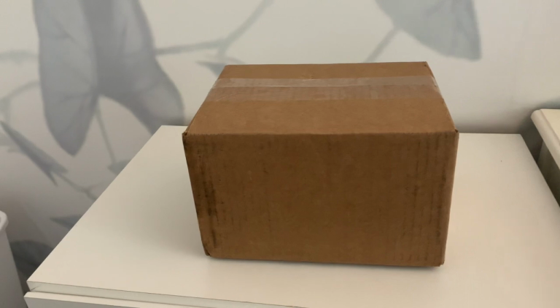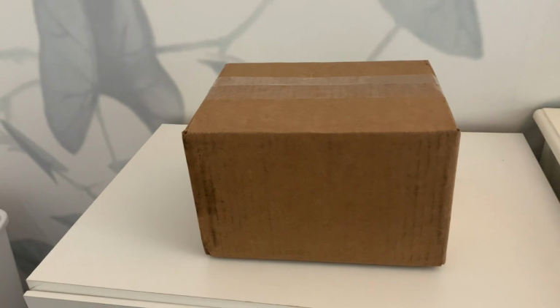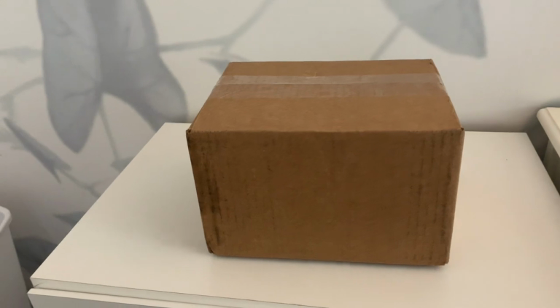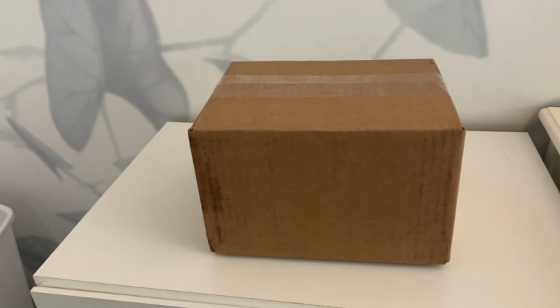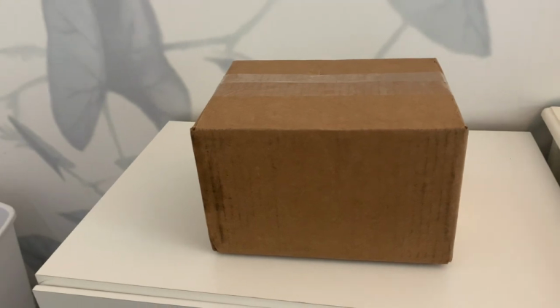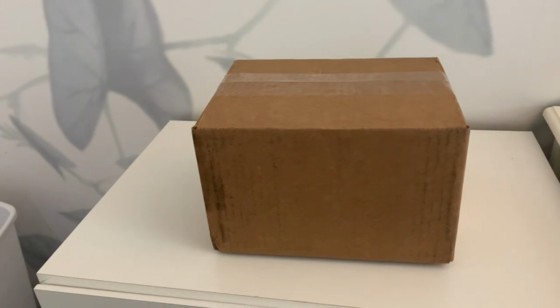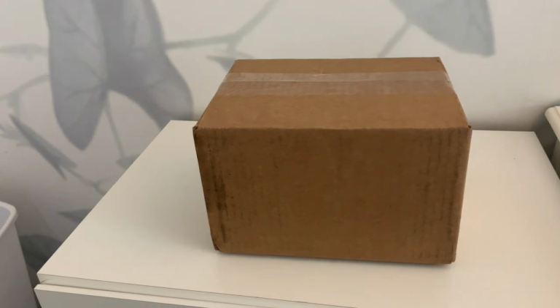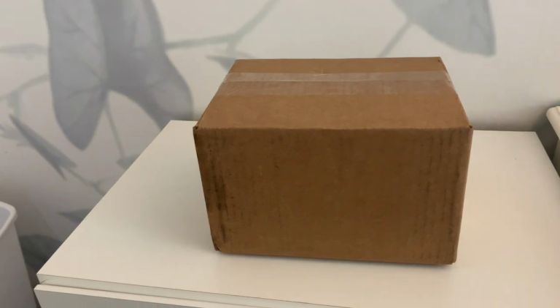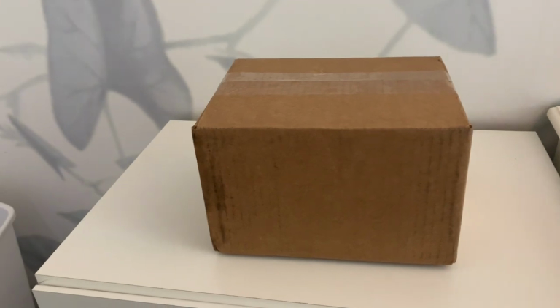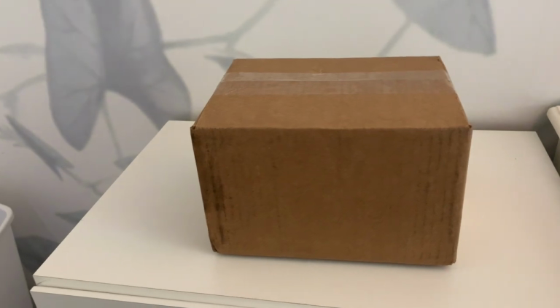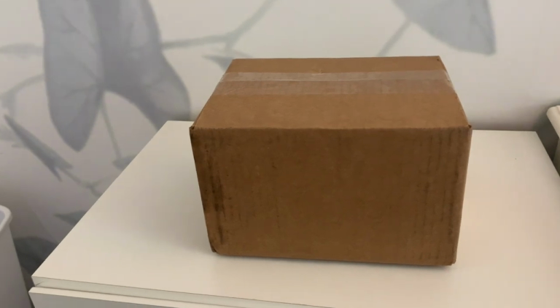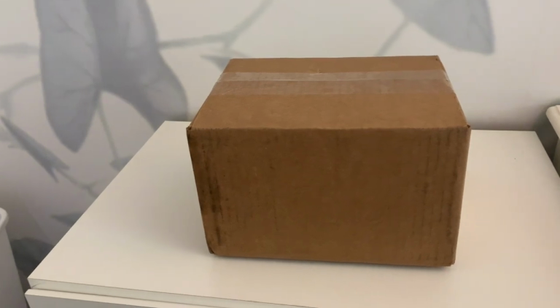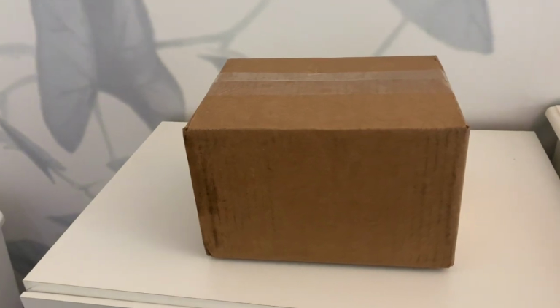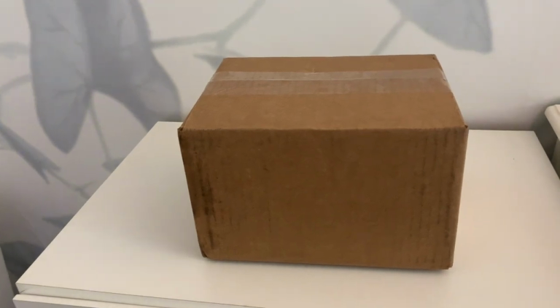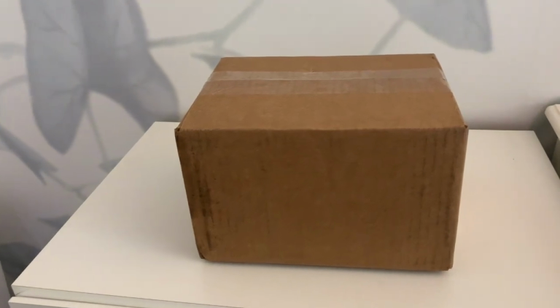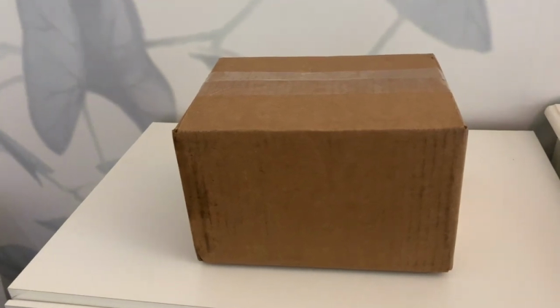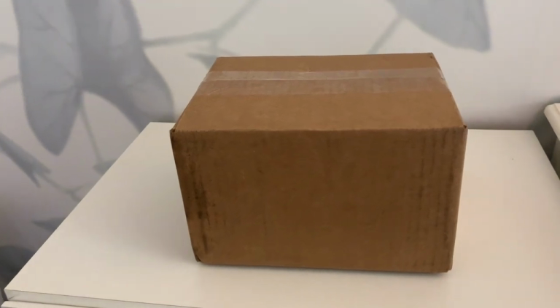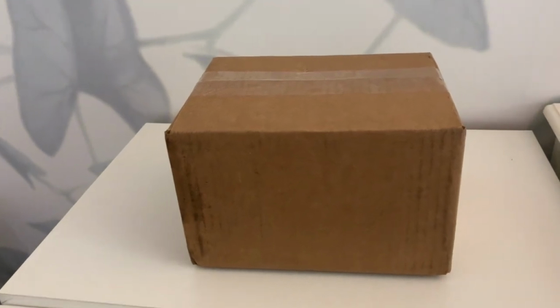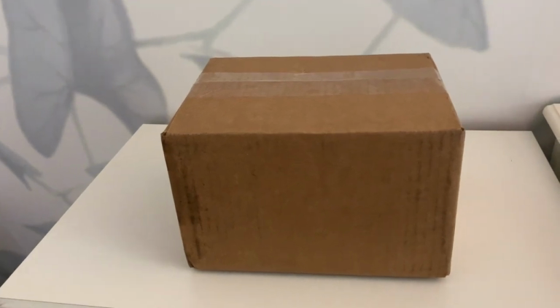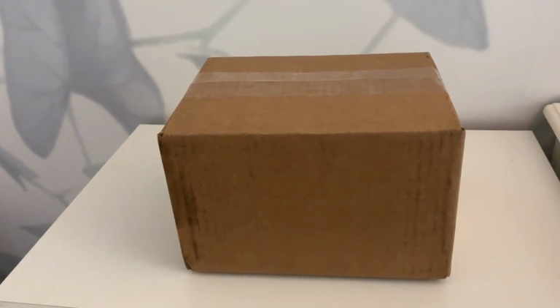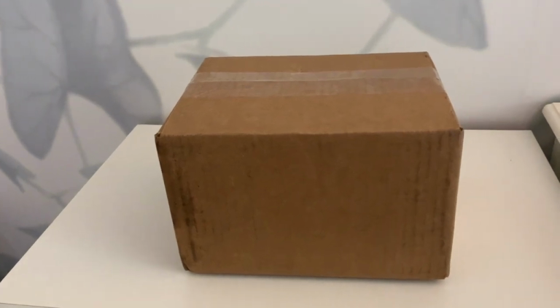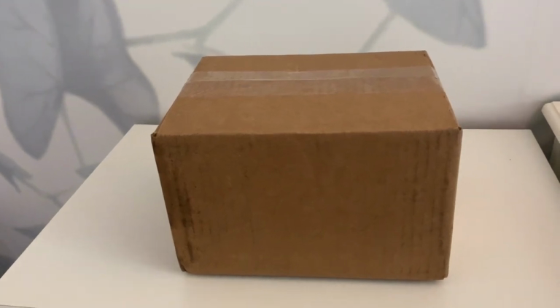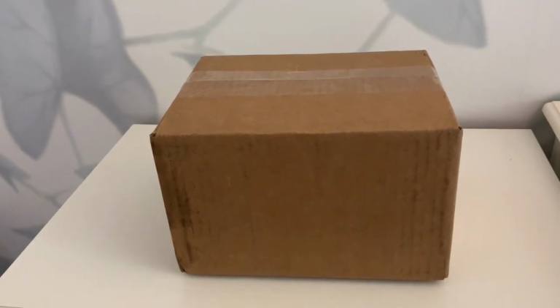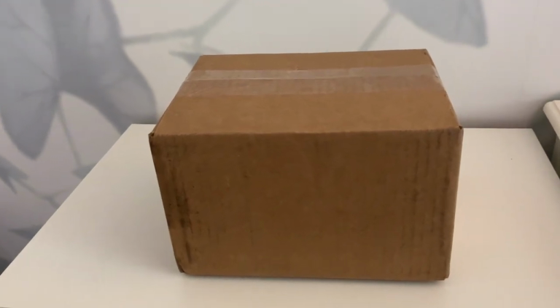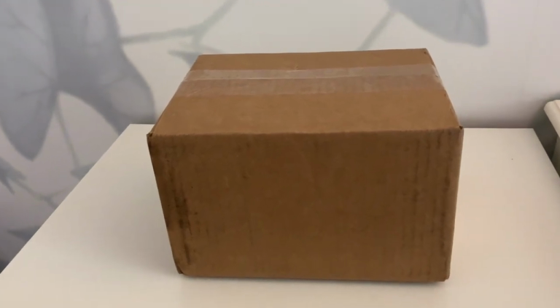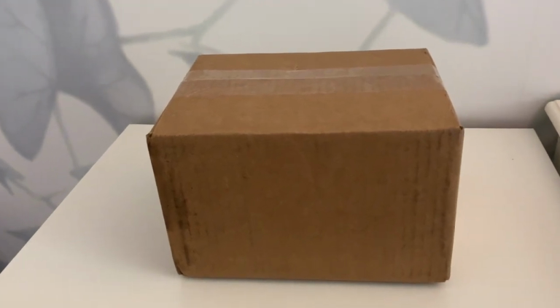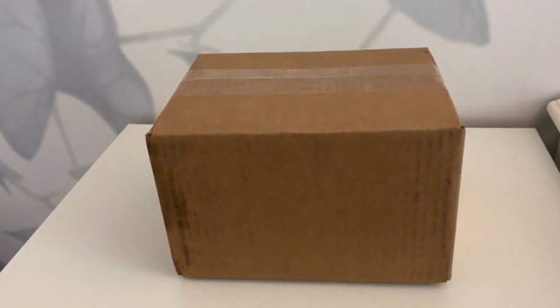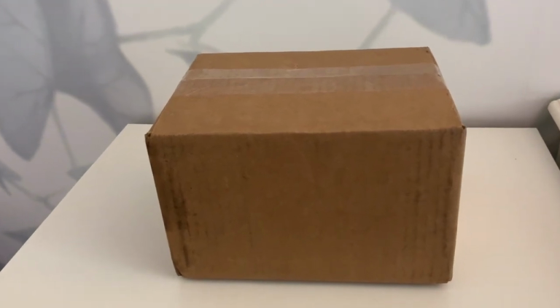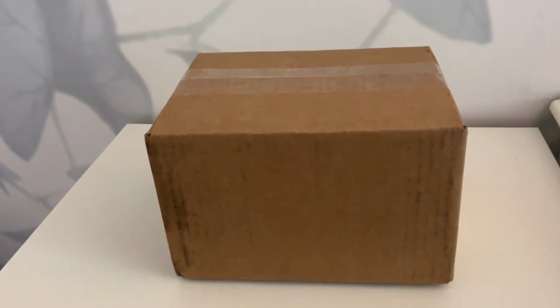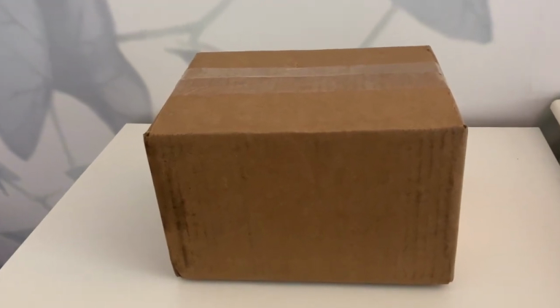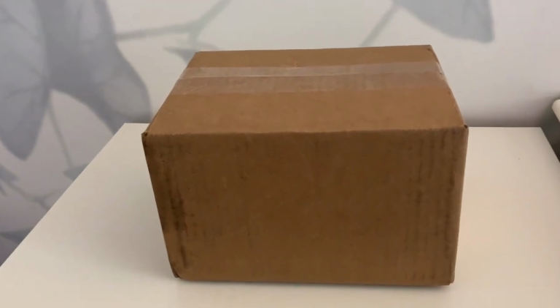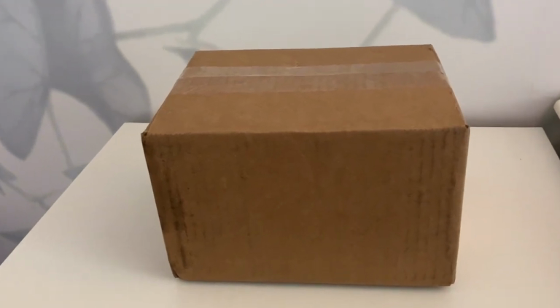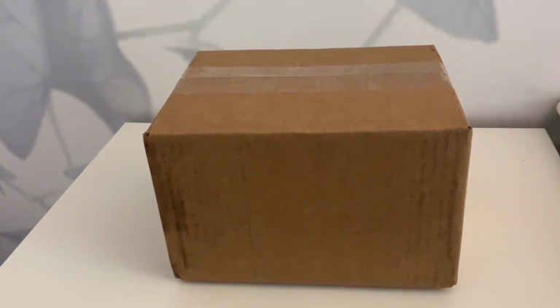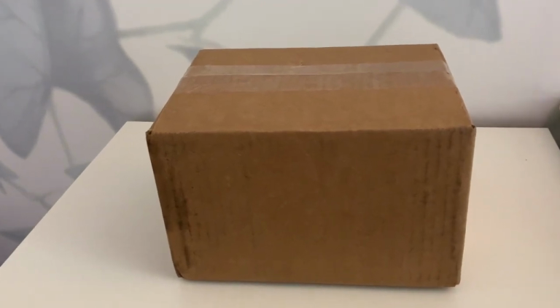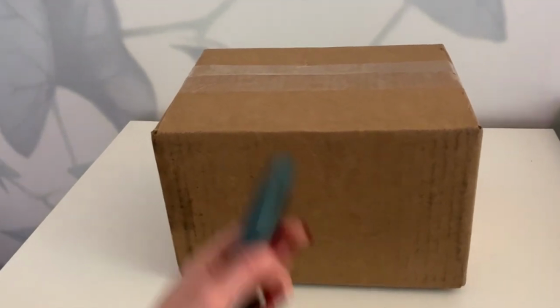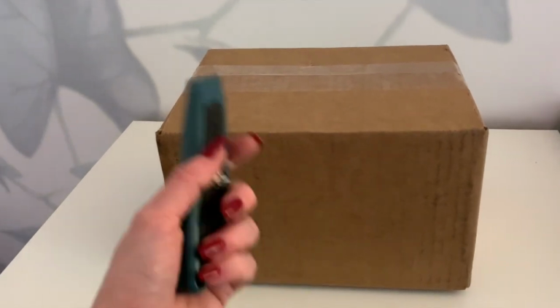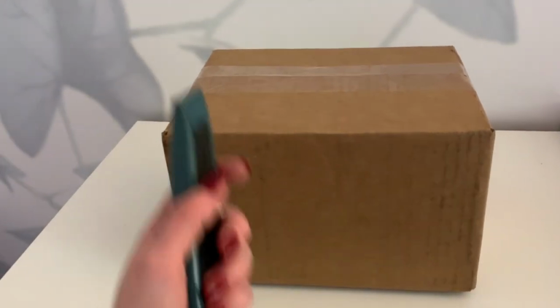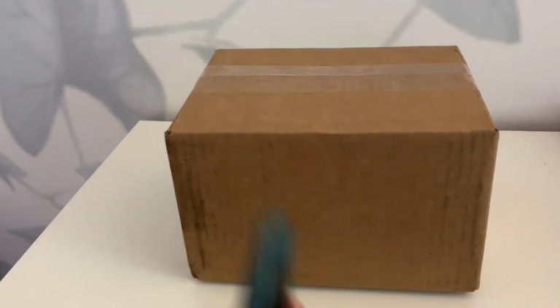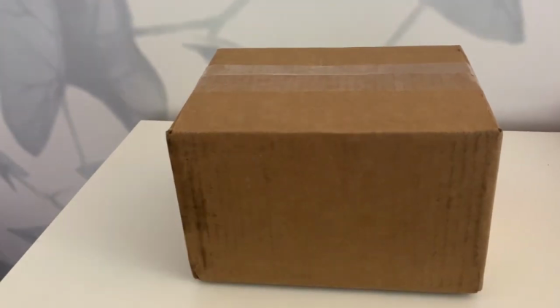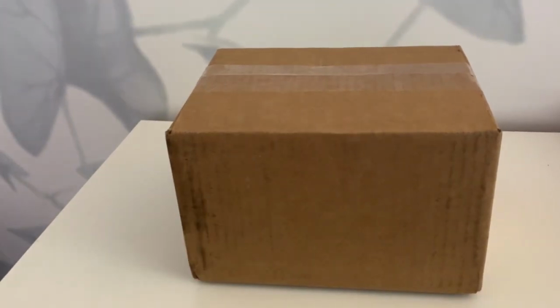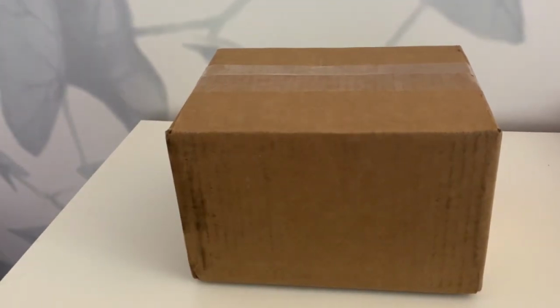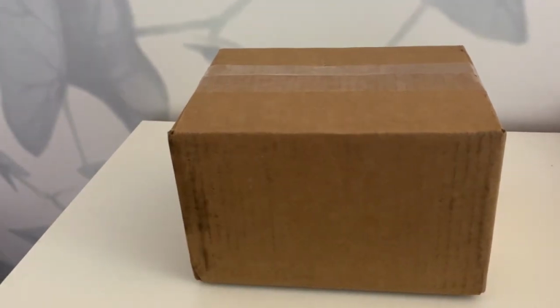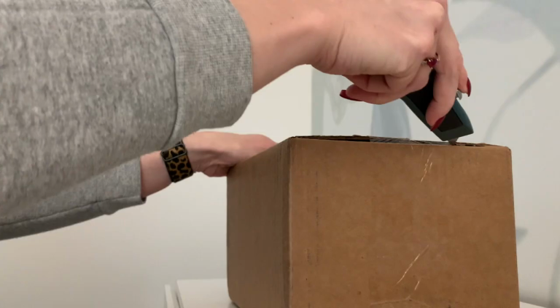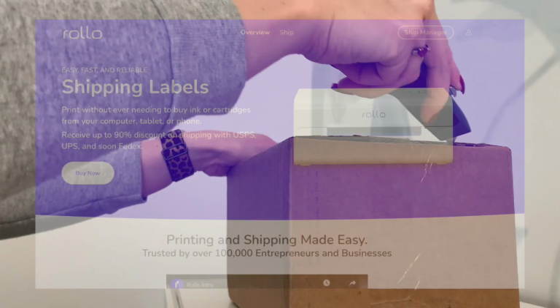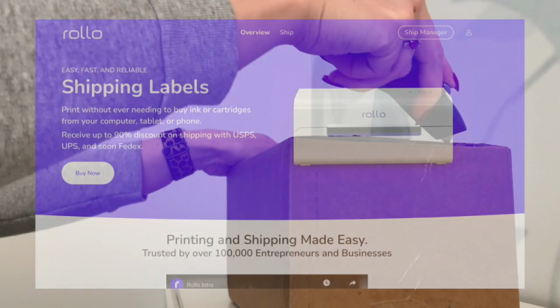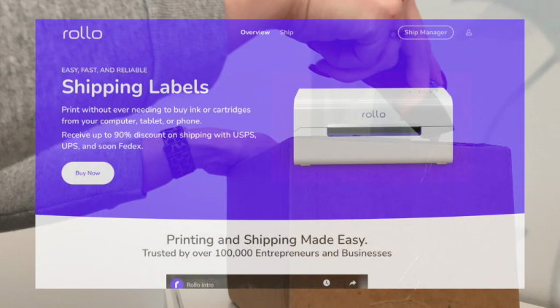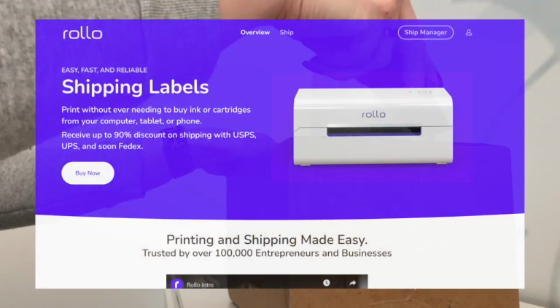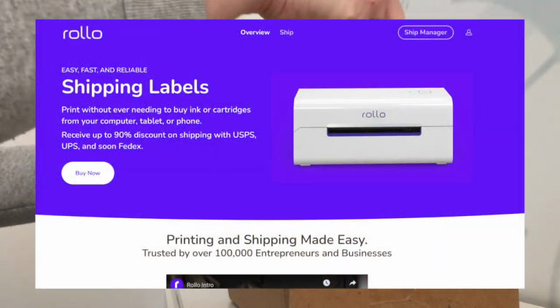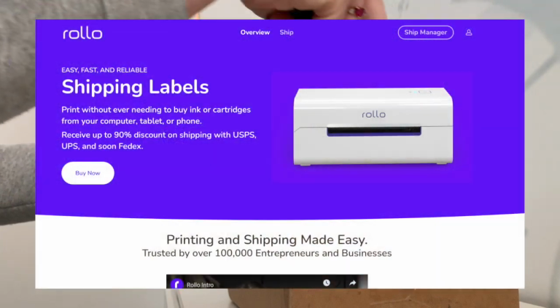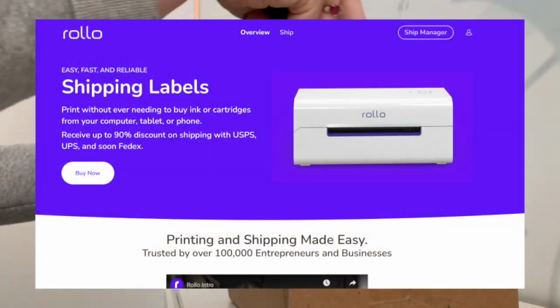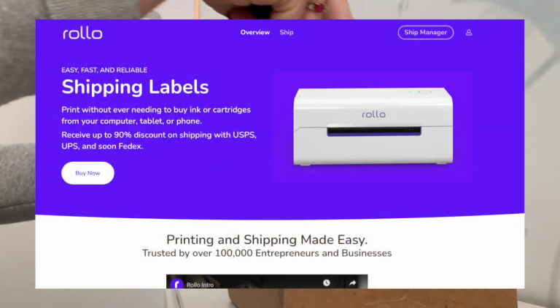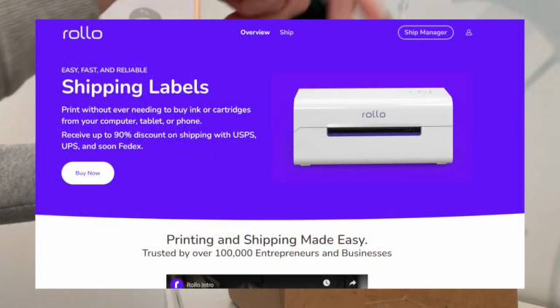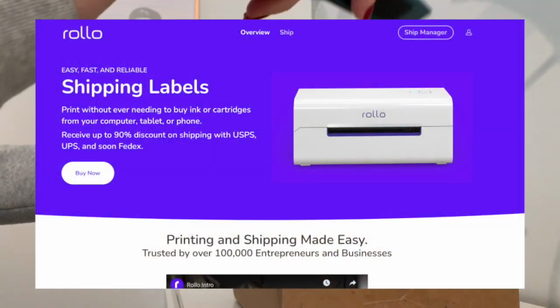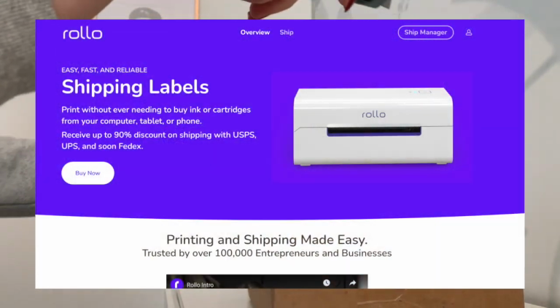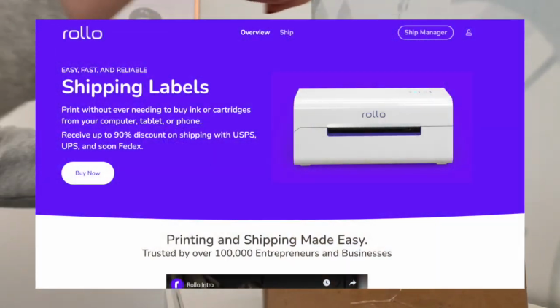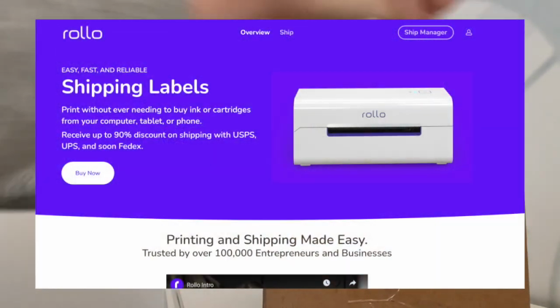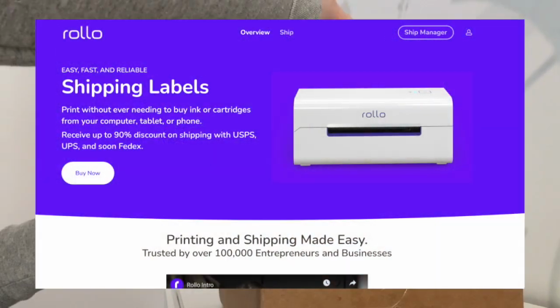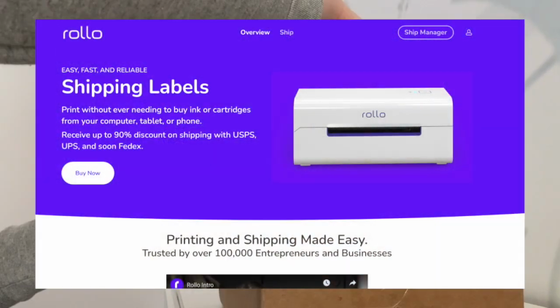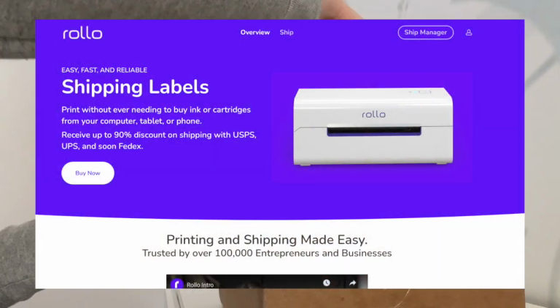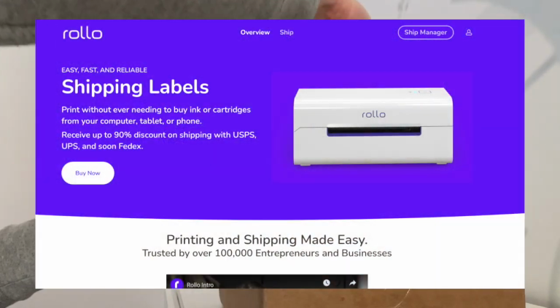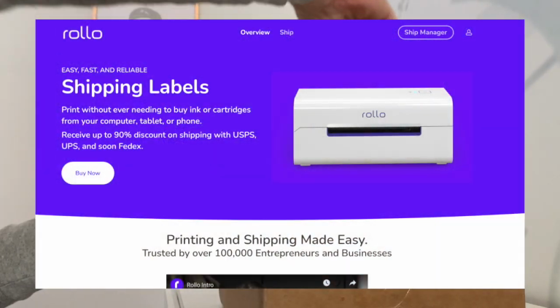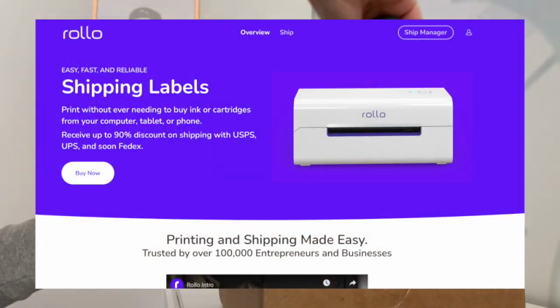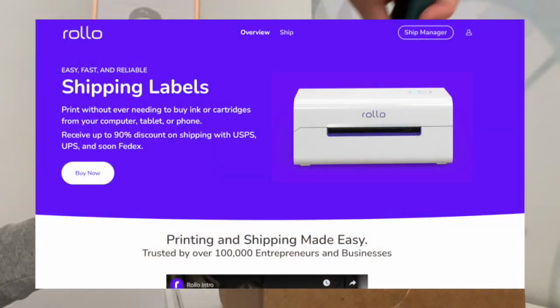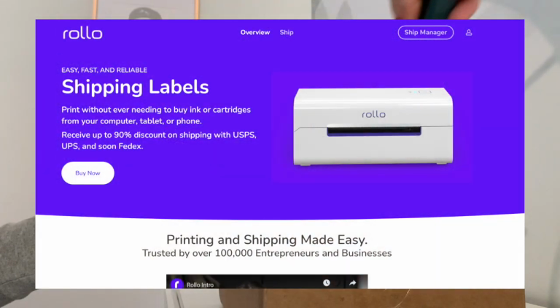Hello there! My name is Jeanette and welcome to my channel. I just want to do a little unboxing of the new wireless Rolo printer.